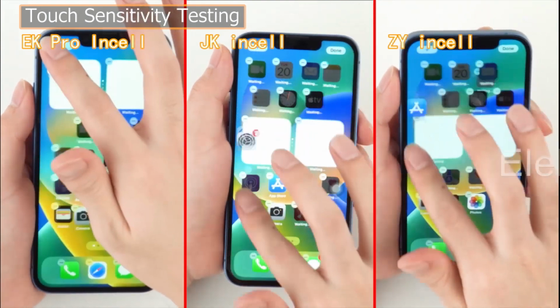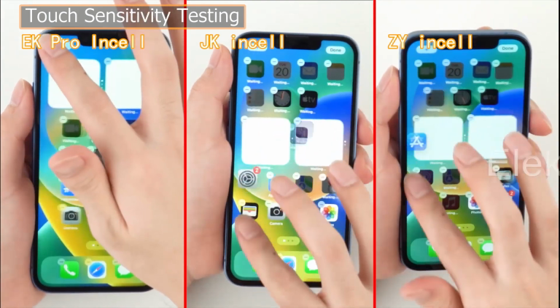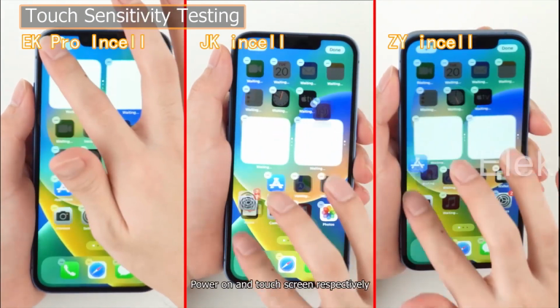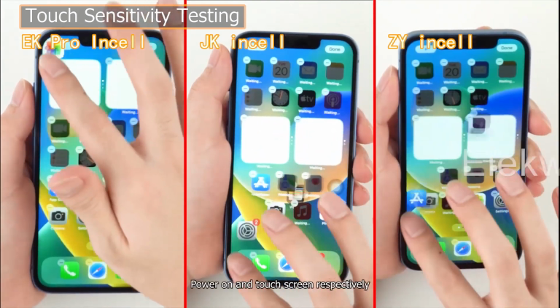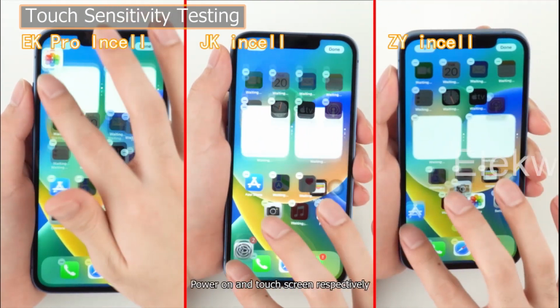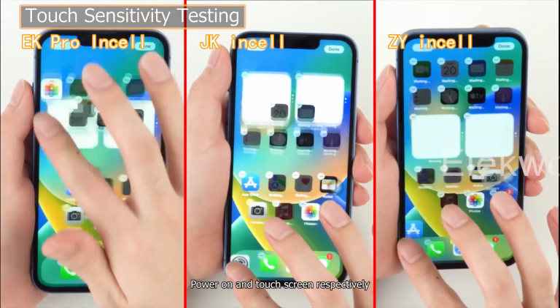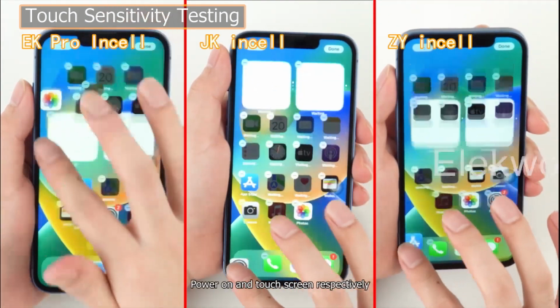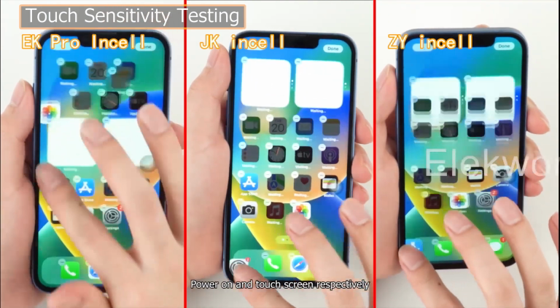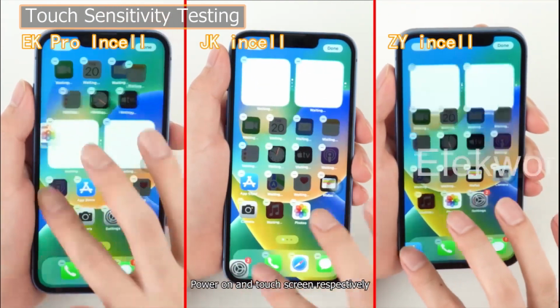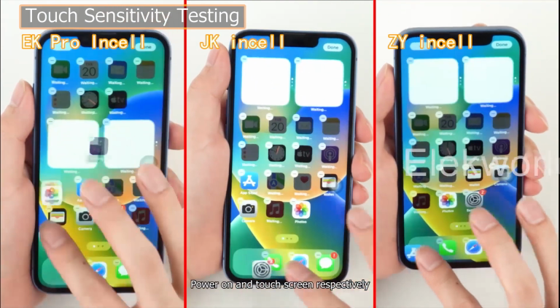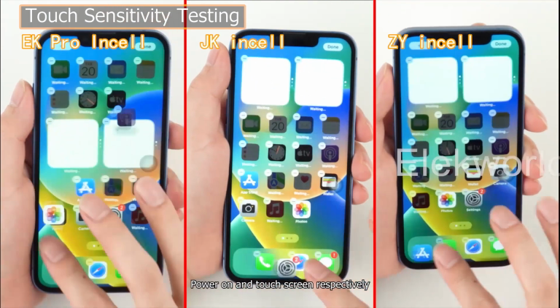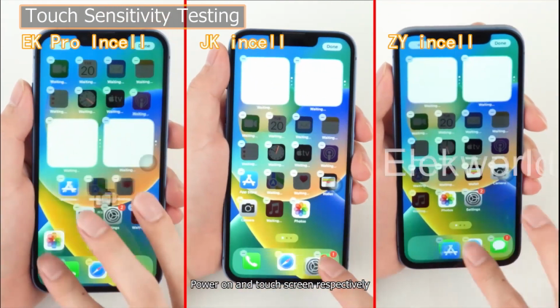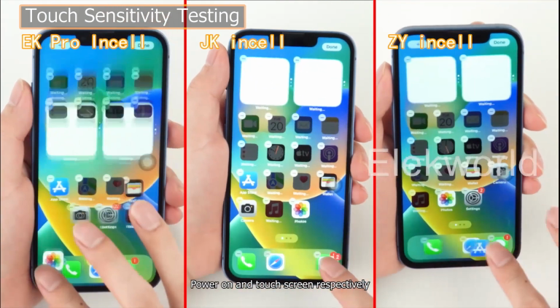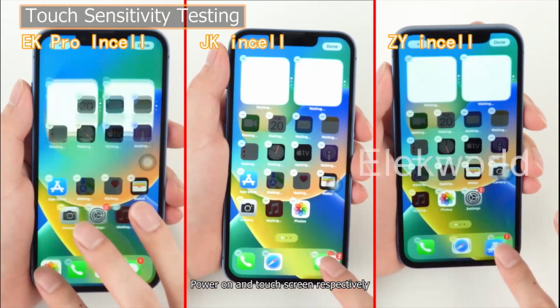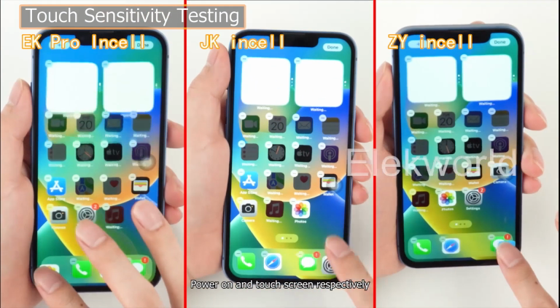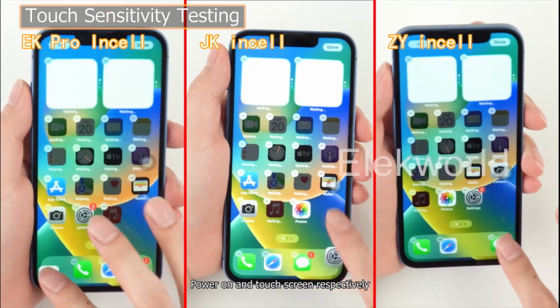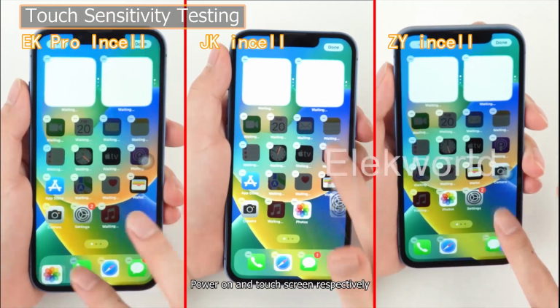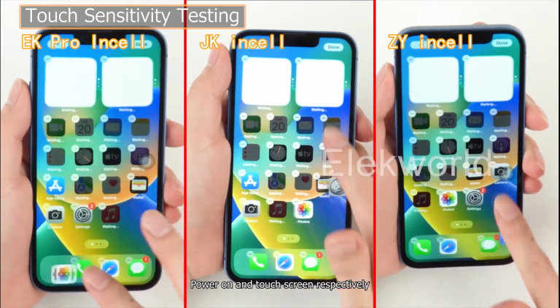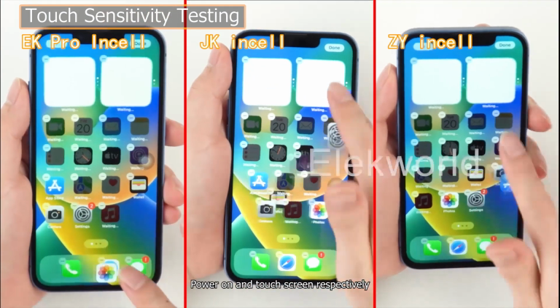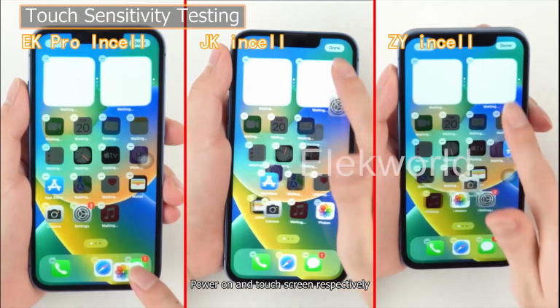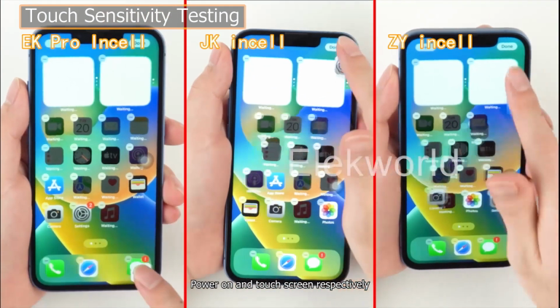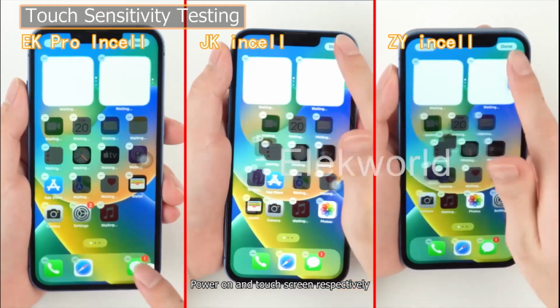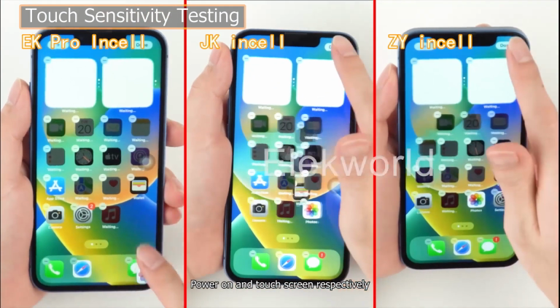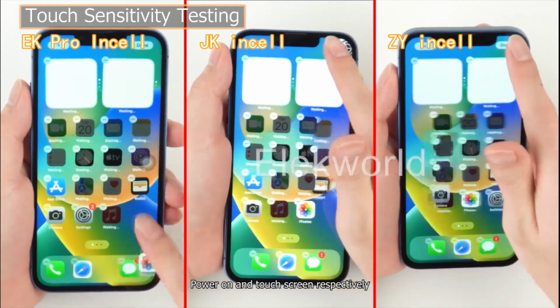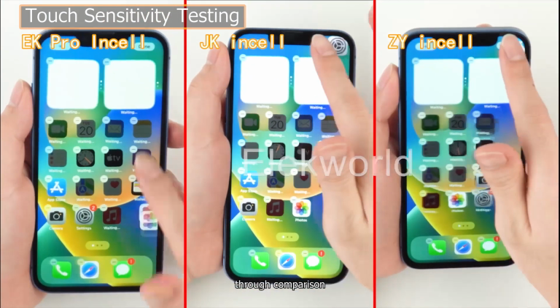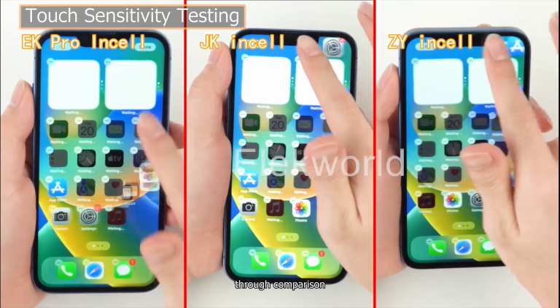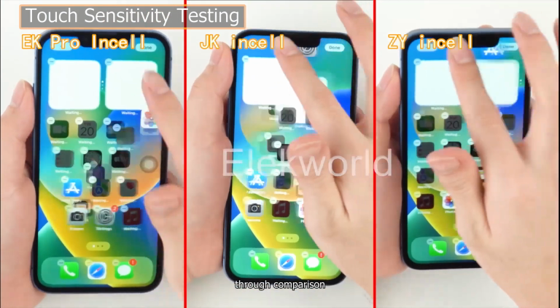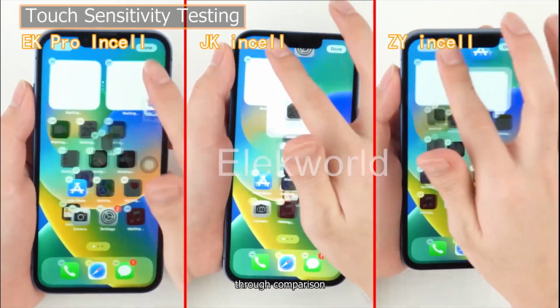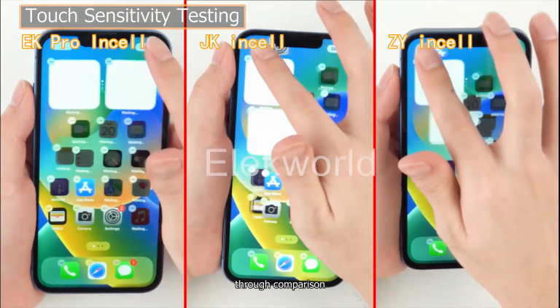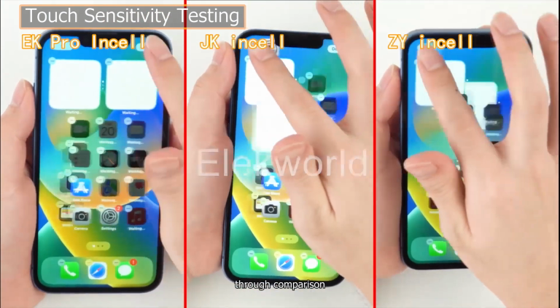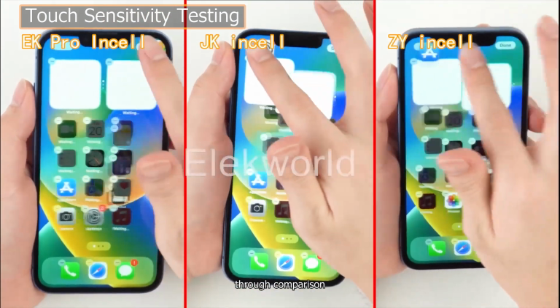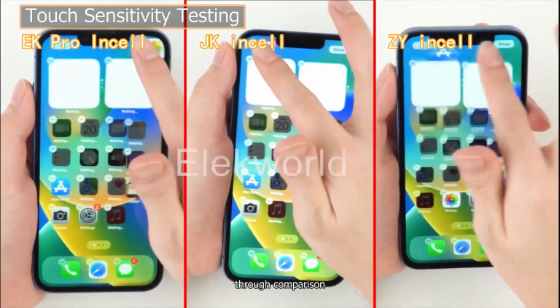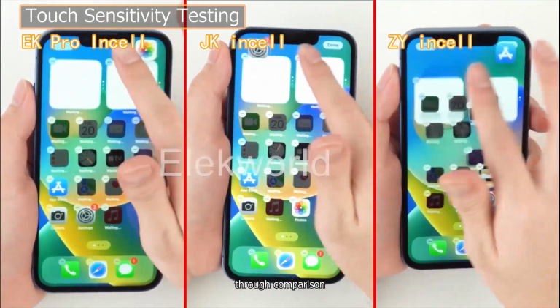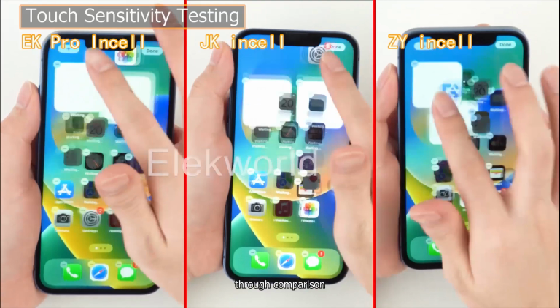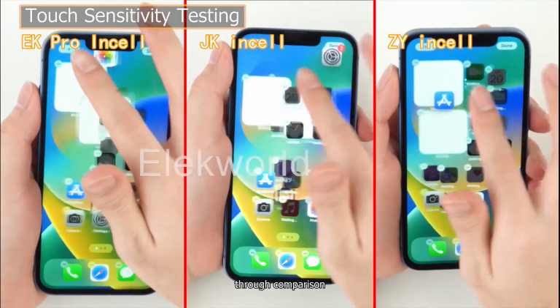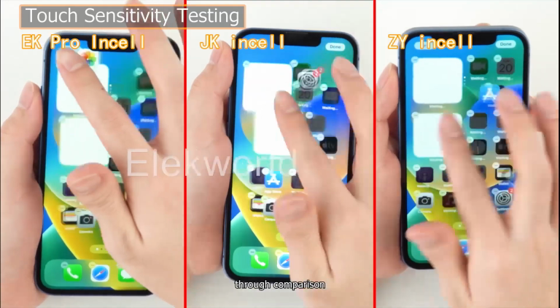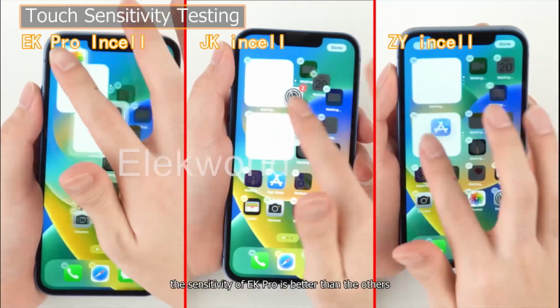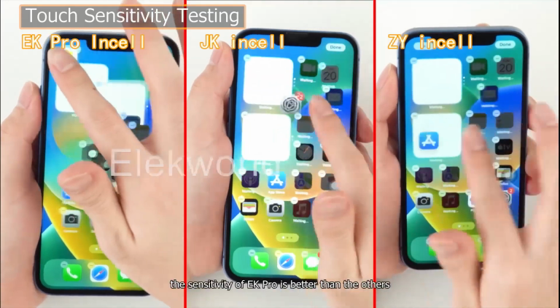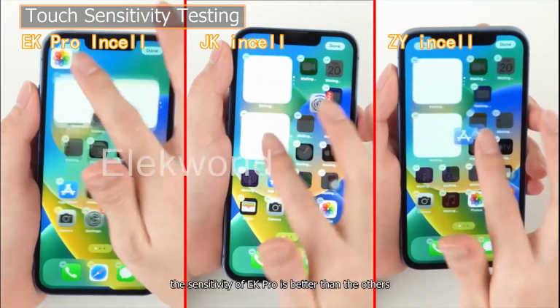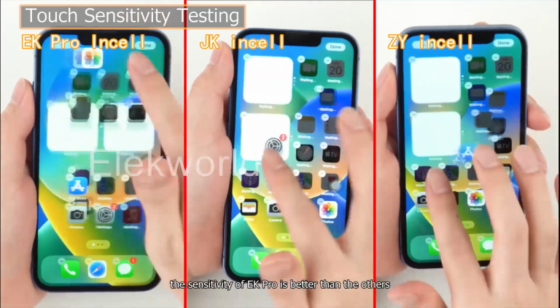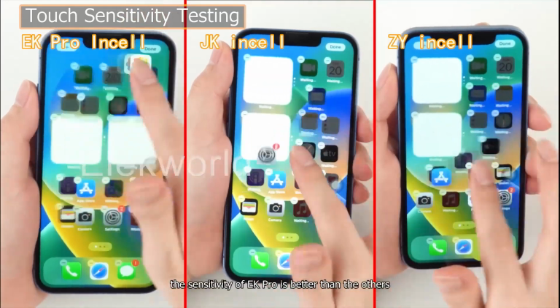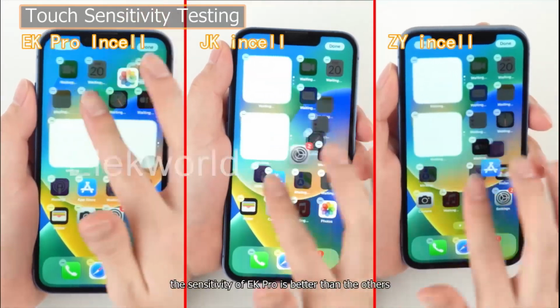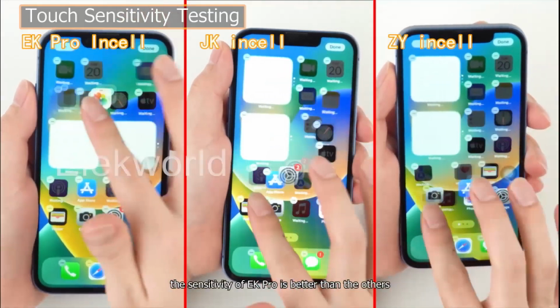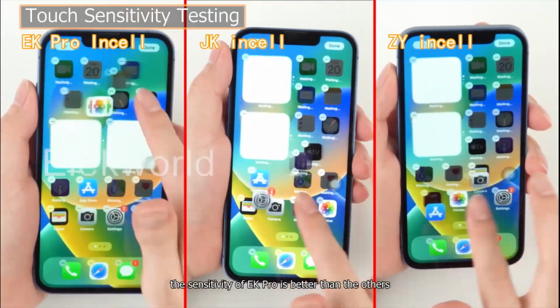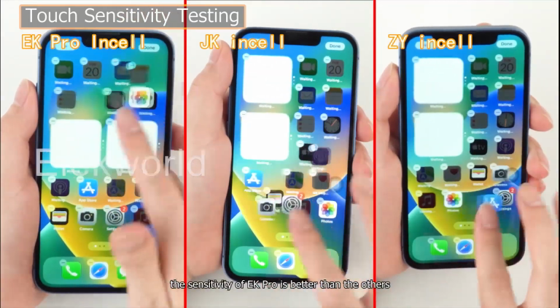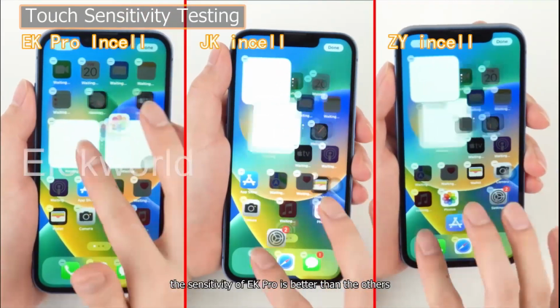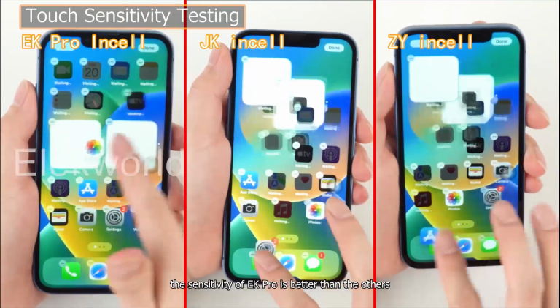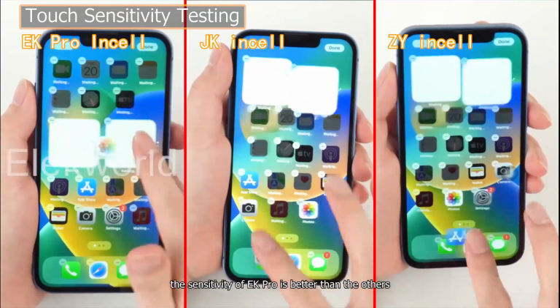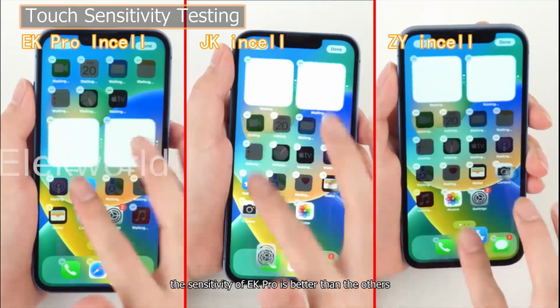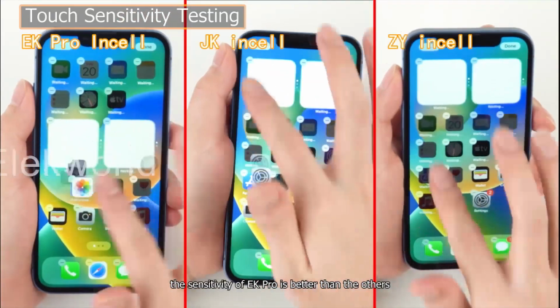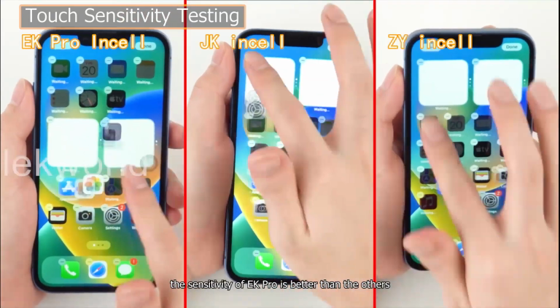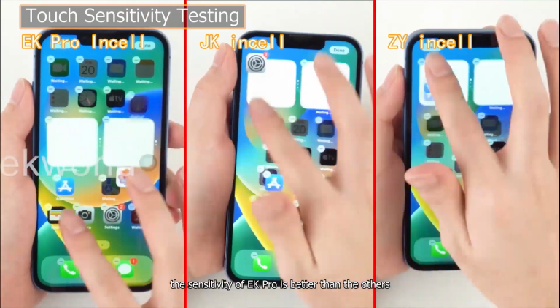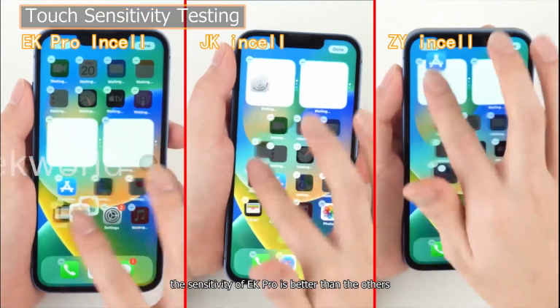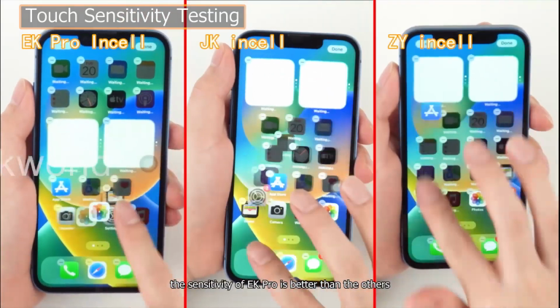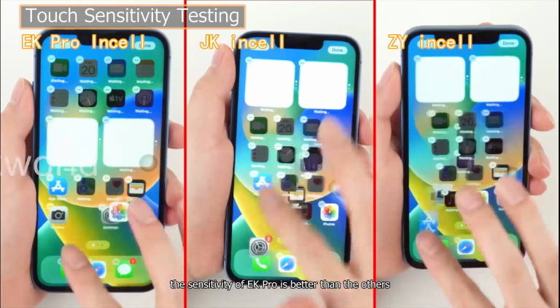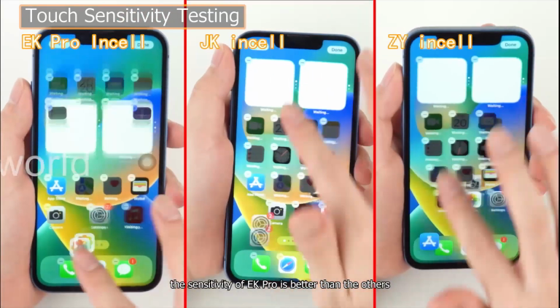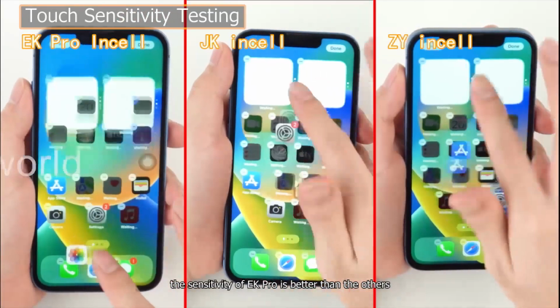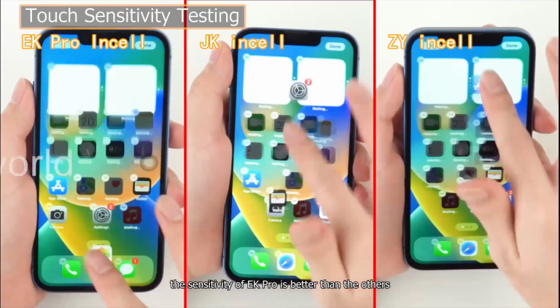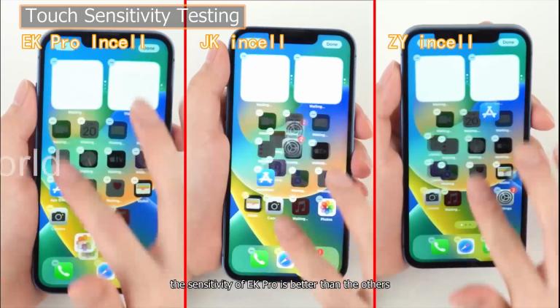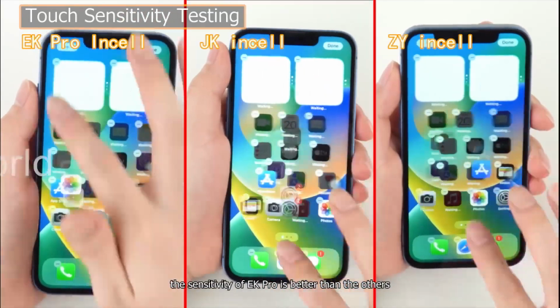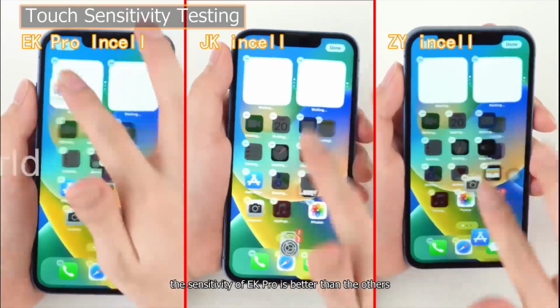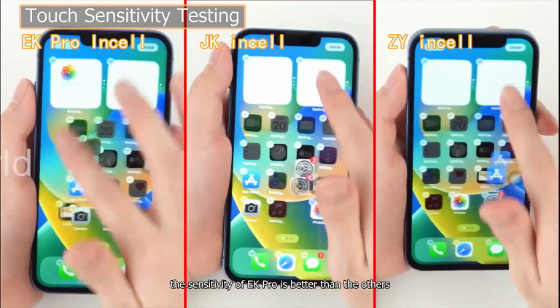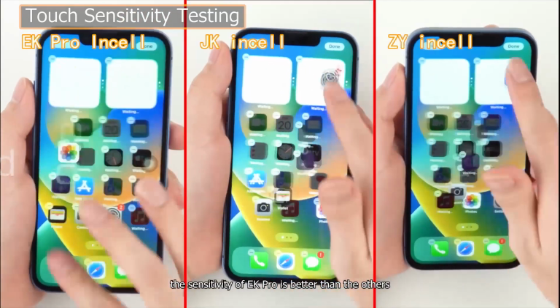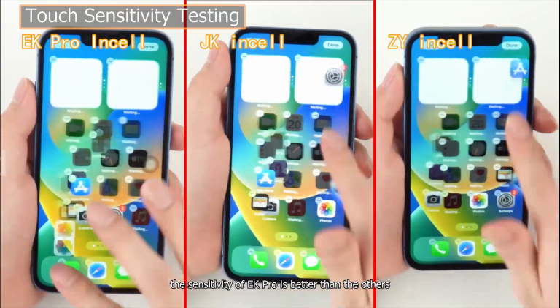Power on and test touch screen responsiveness respectively. Through comparison, the sensitivity of EK Pro is better than the others.